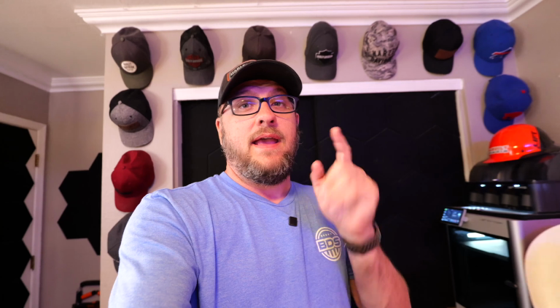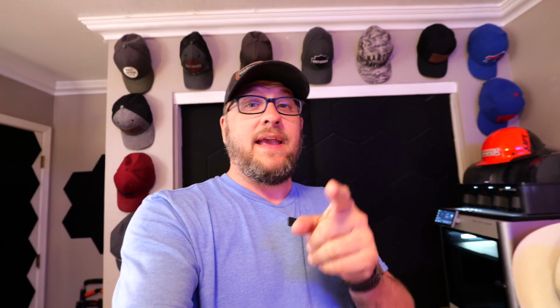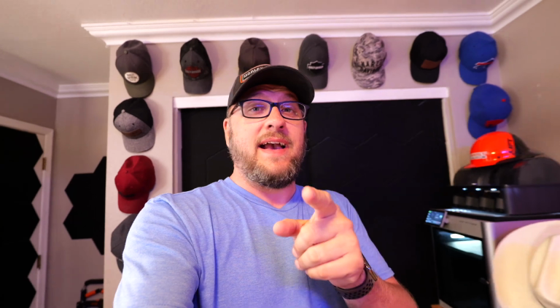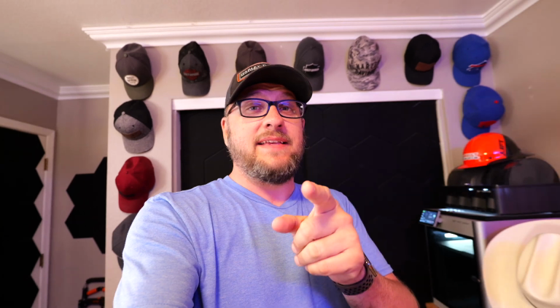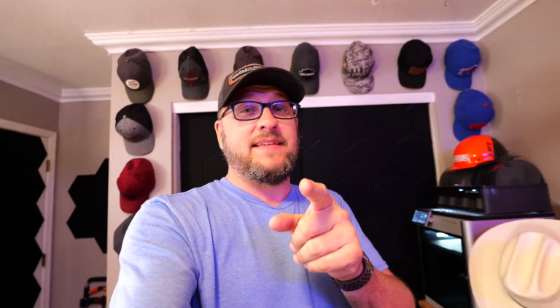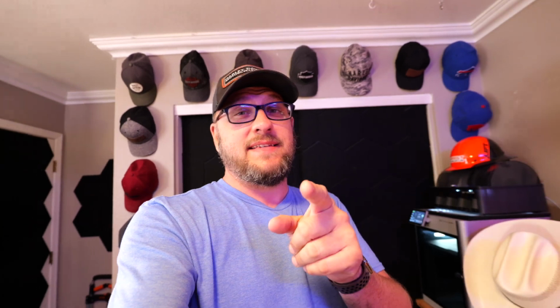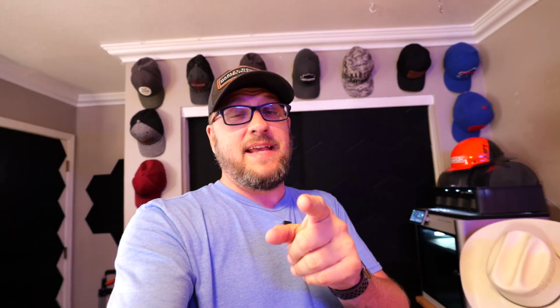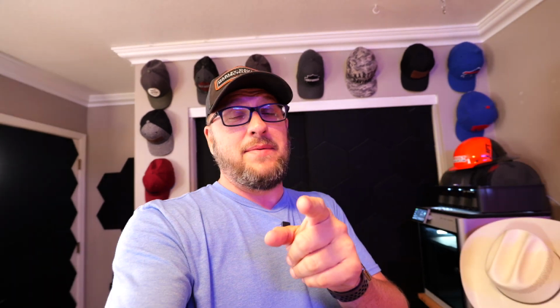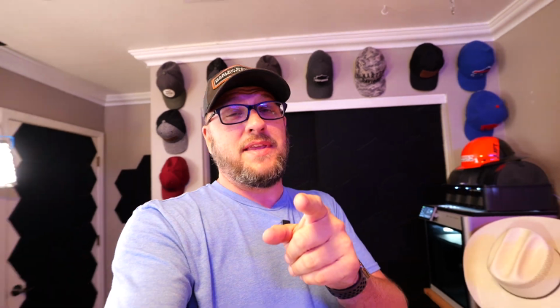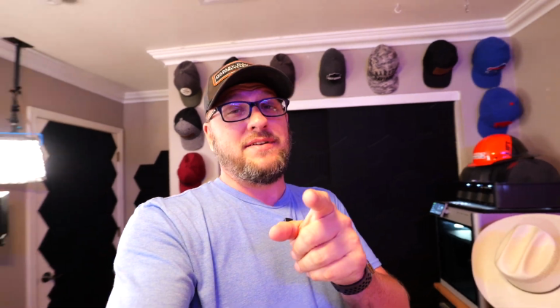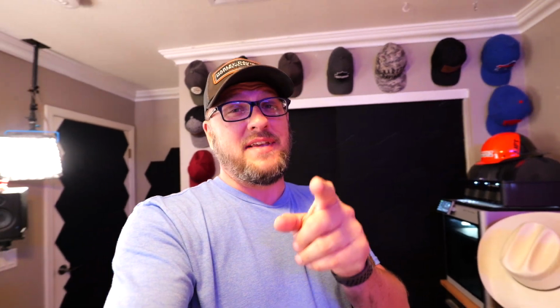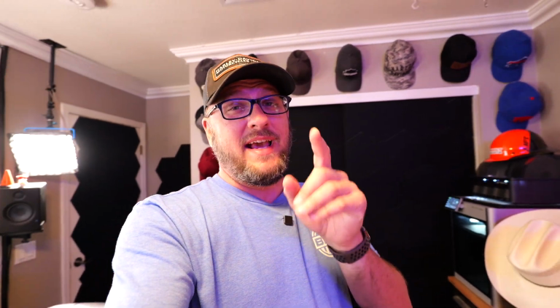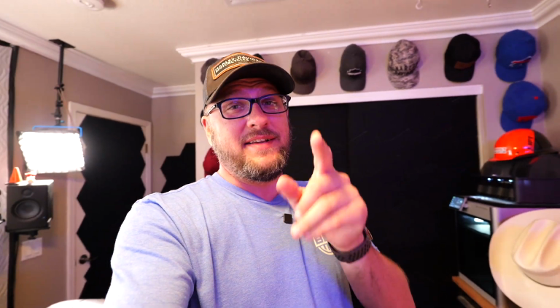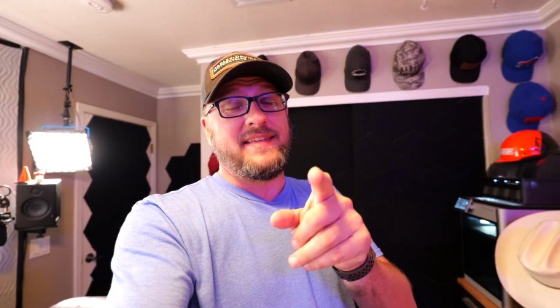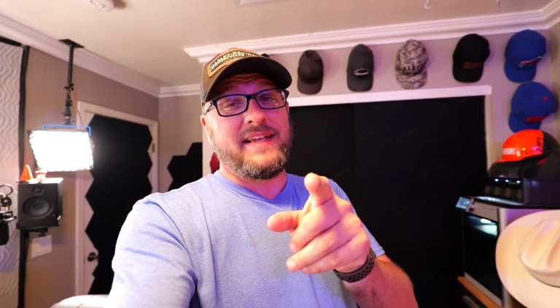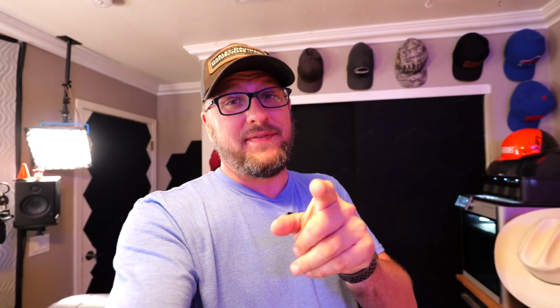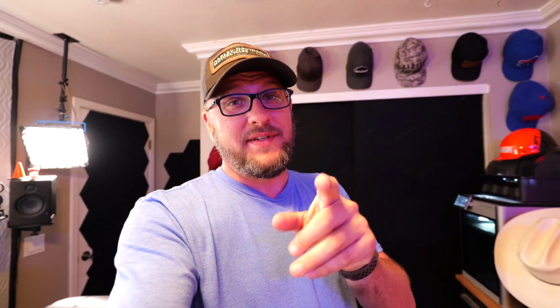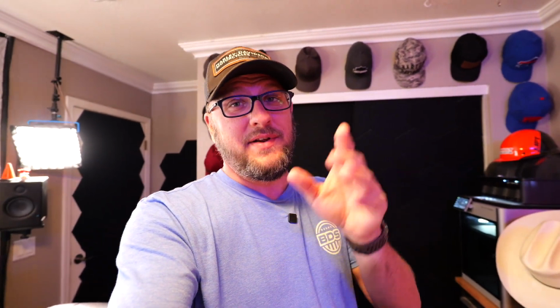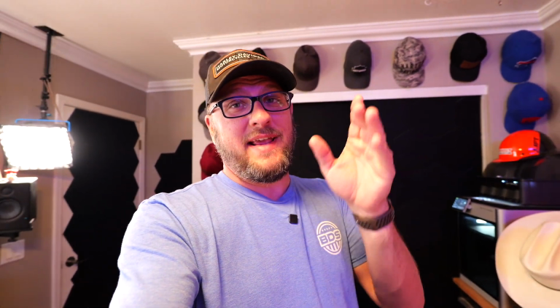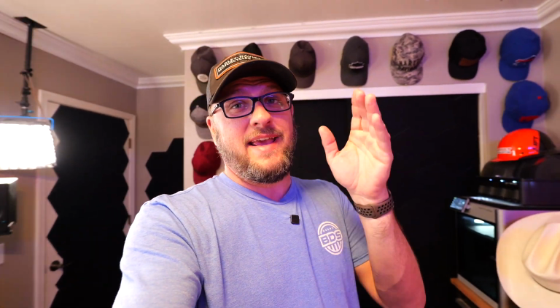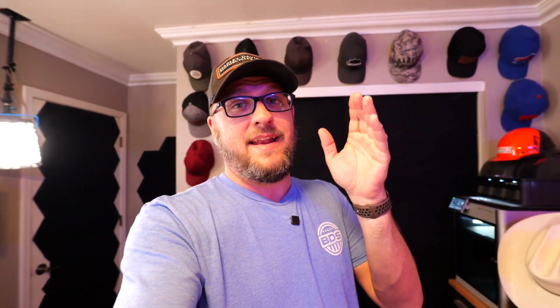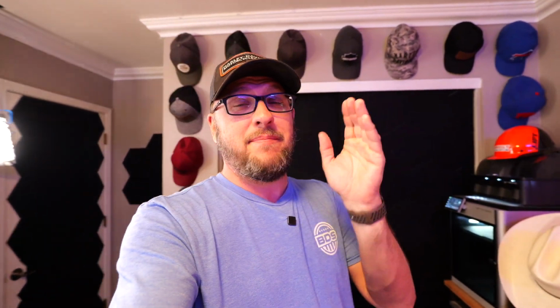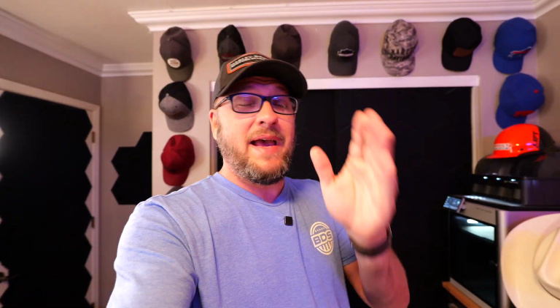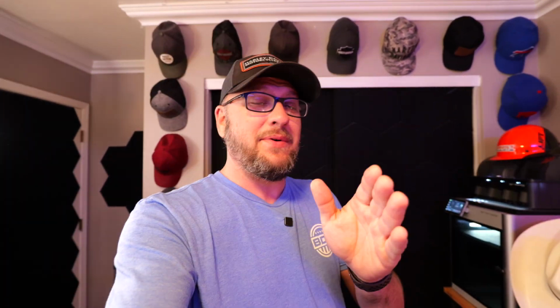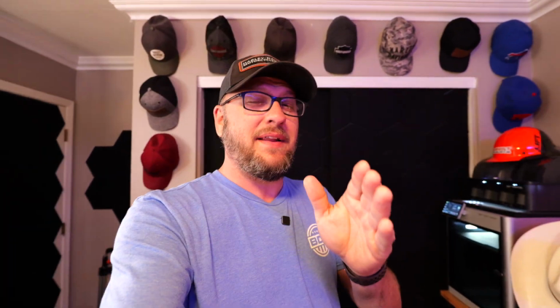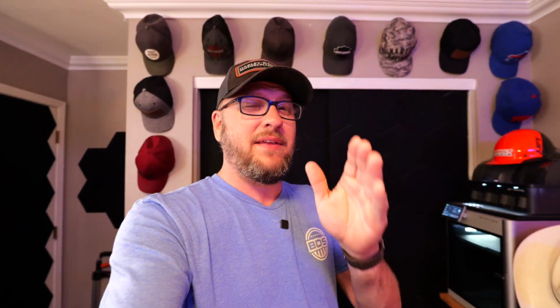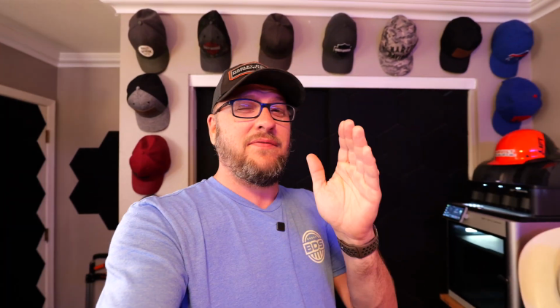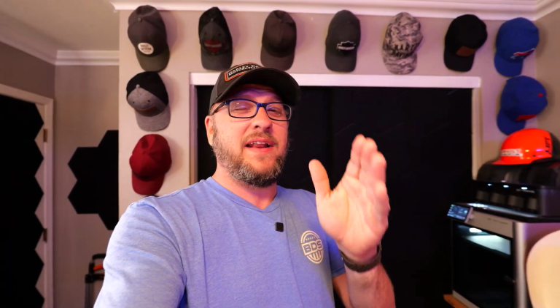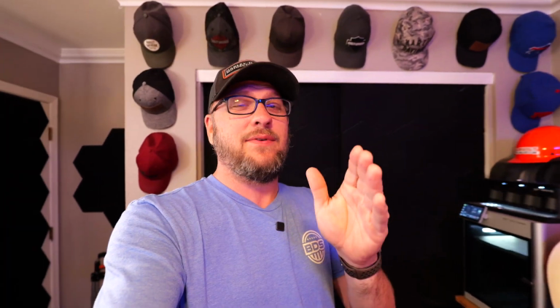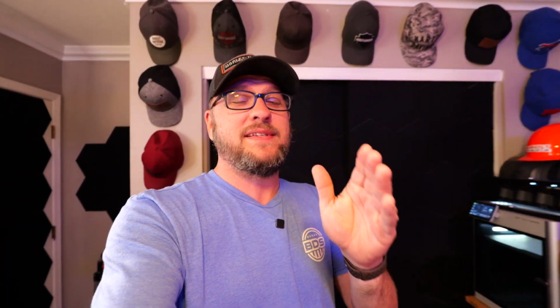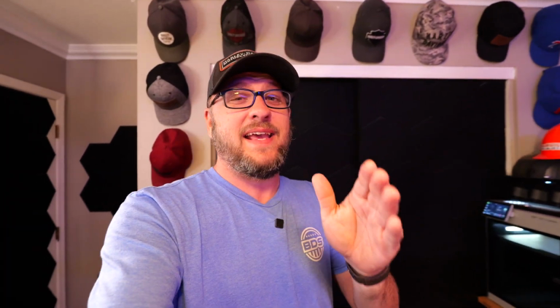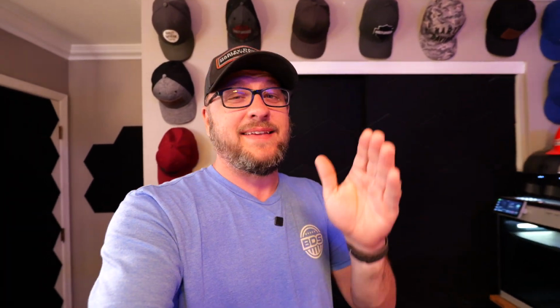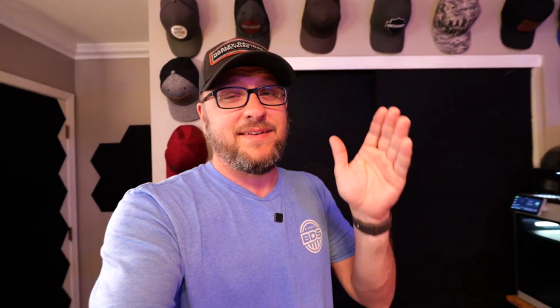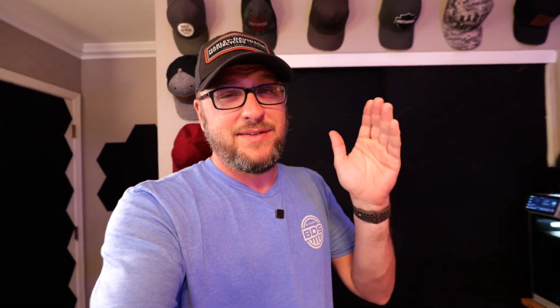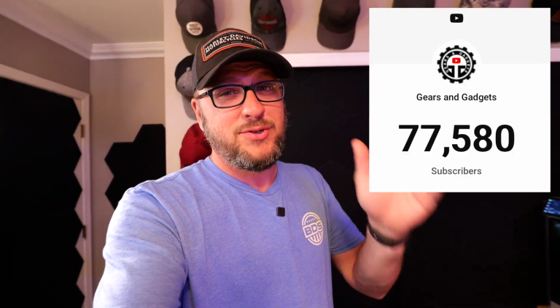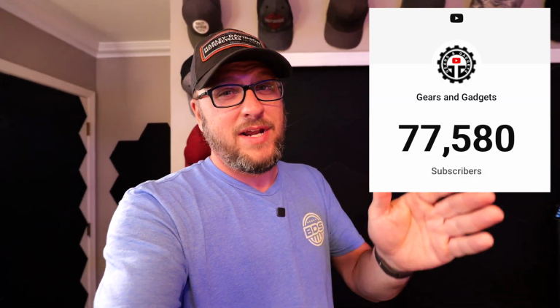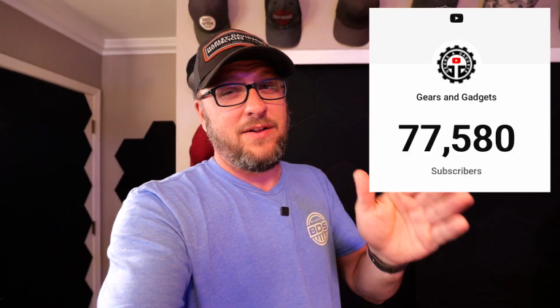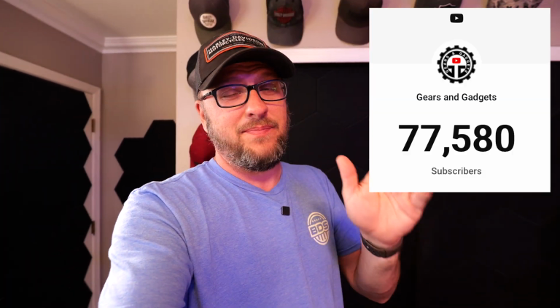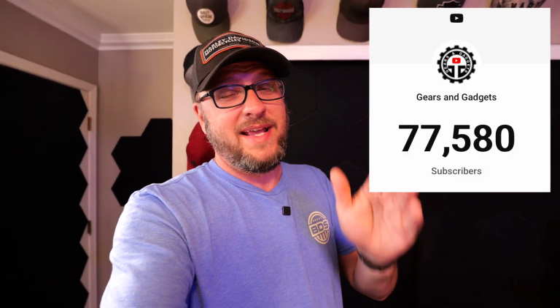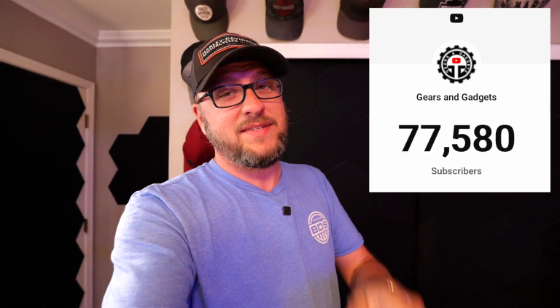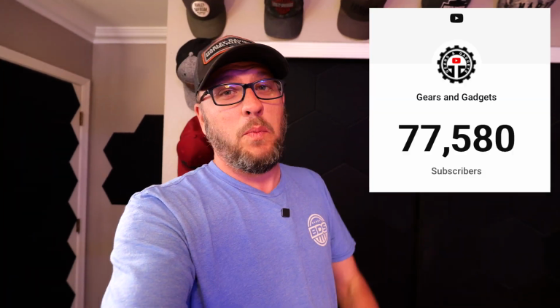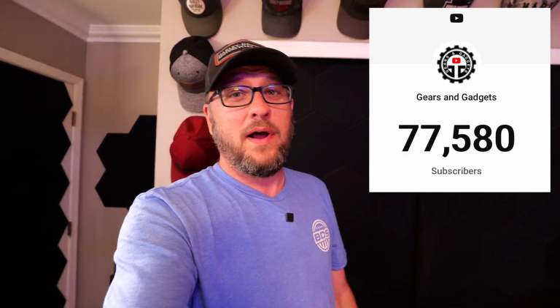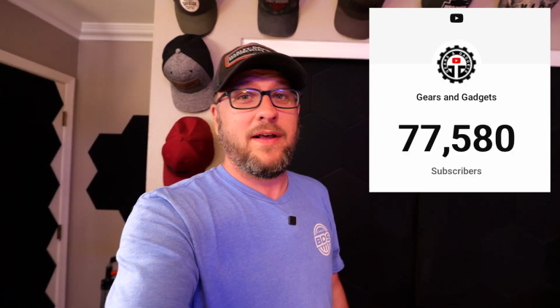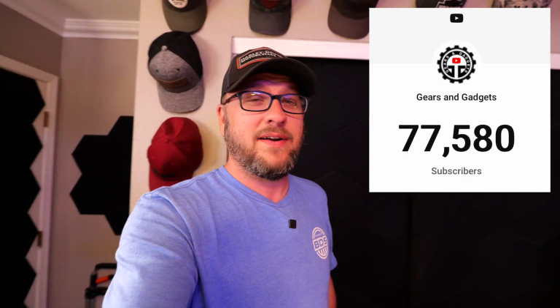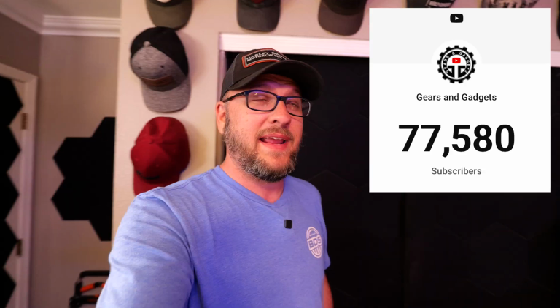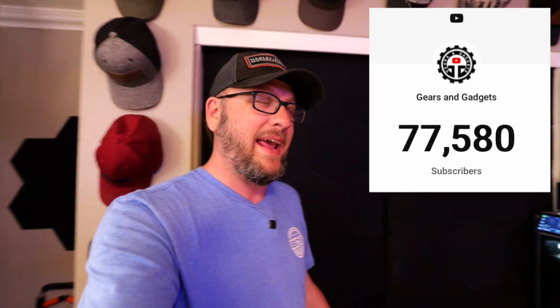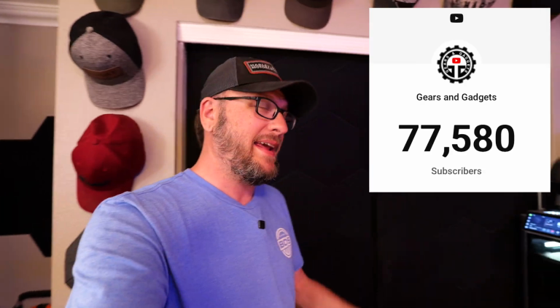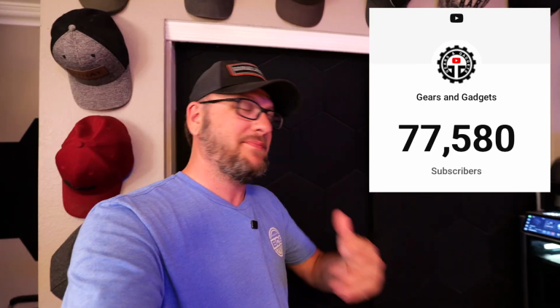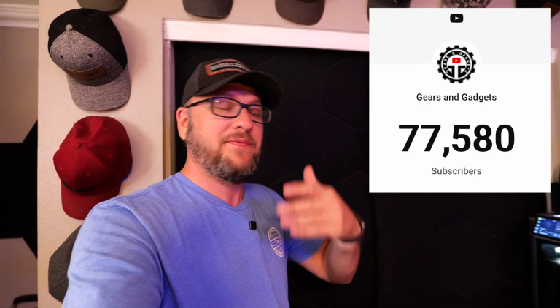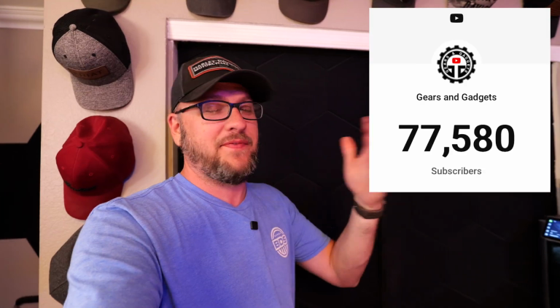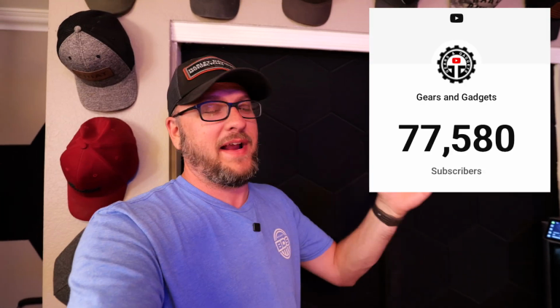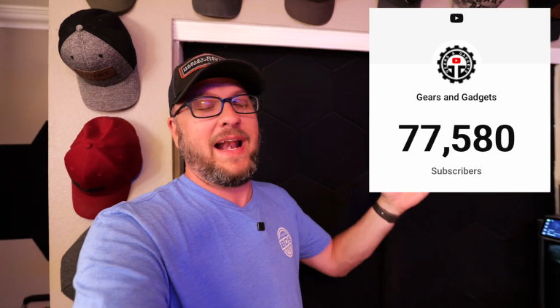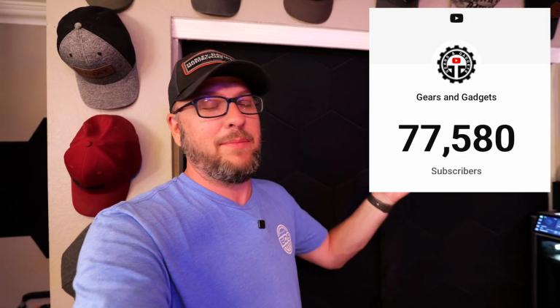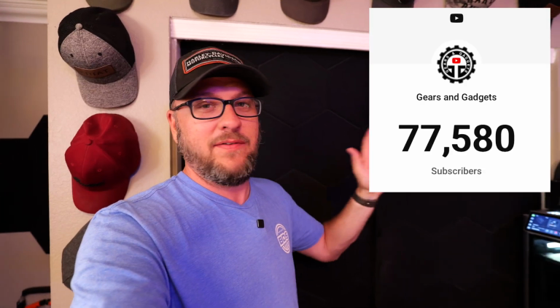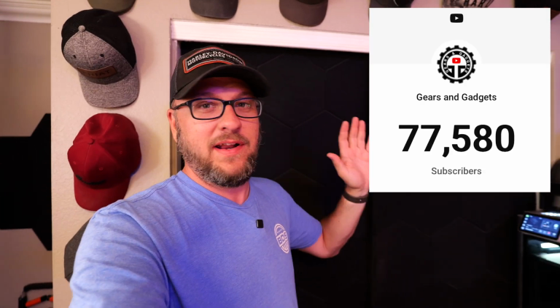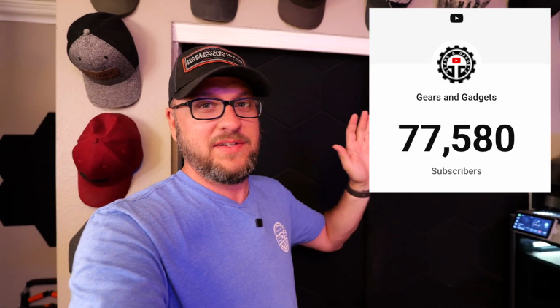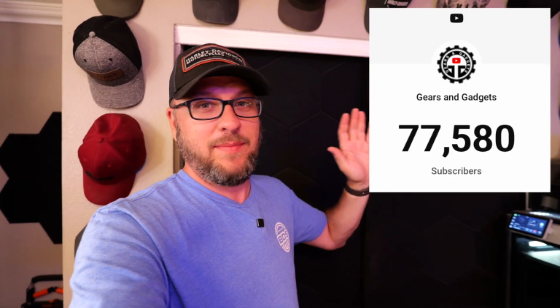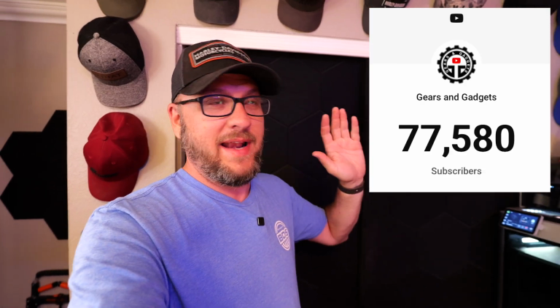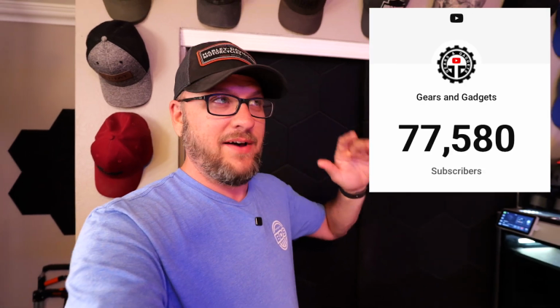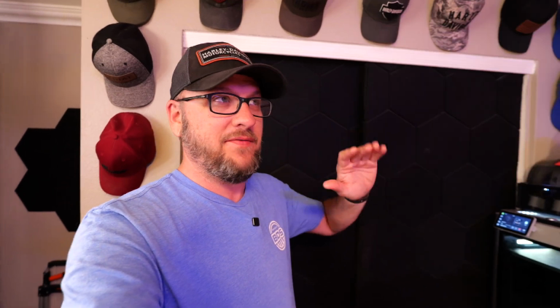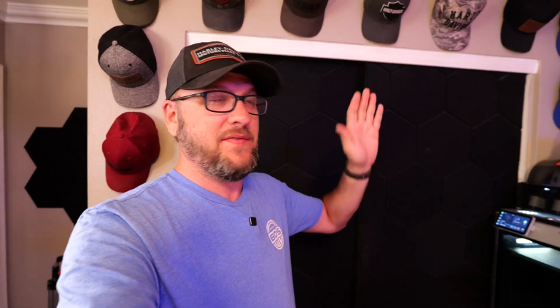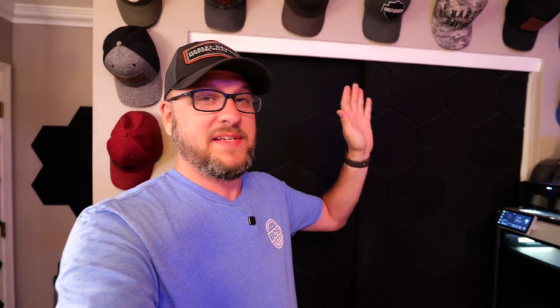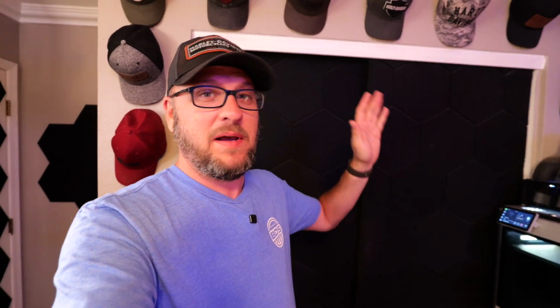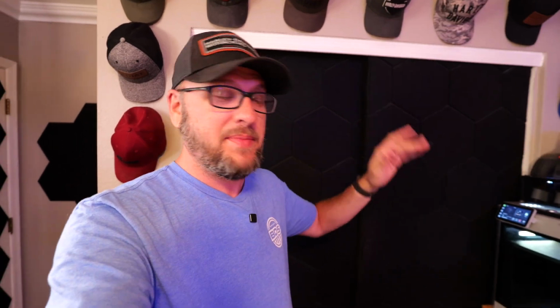Hey guys, this is Dan with Gears & Gadgets. Thanks for tuning in. Back with another video — a video a day until this channel hits 100k. I've forgotten exactly how many videos I'm at now, somewhere around 50 something.